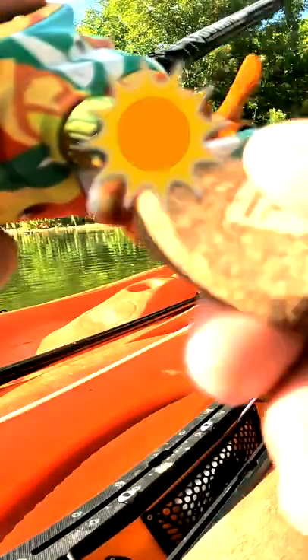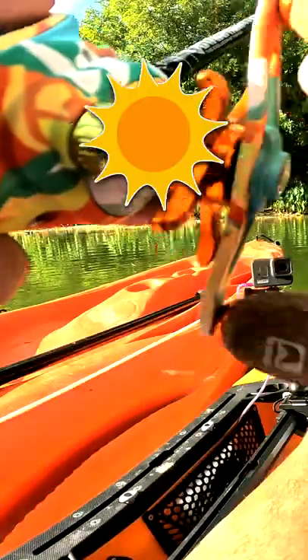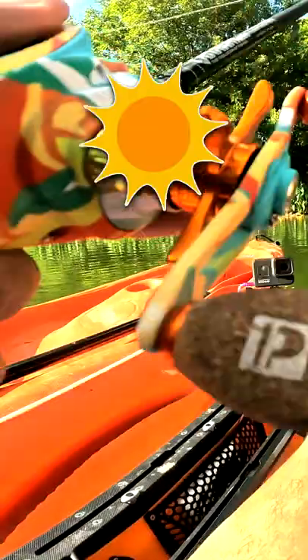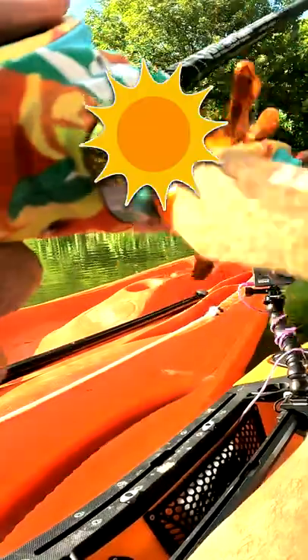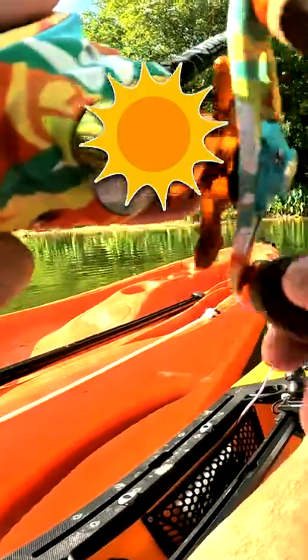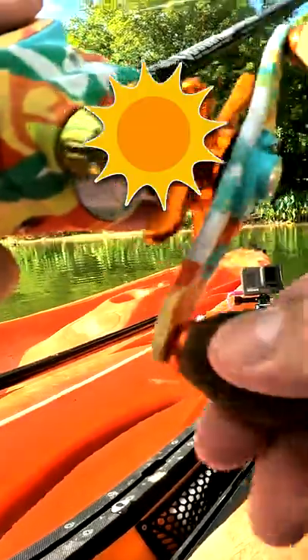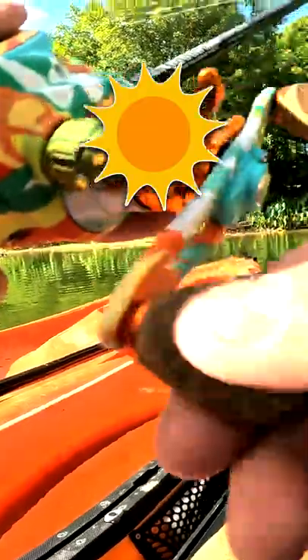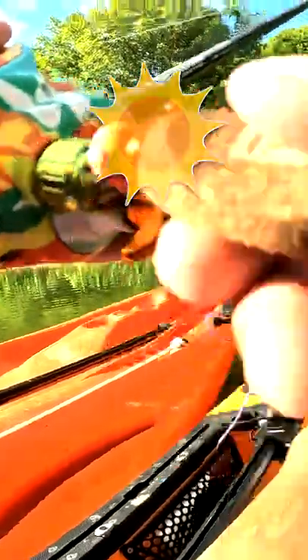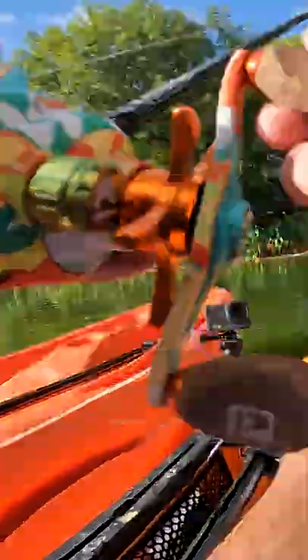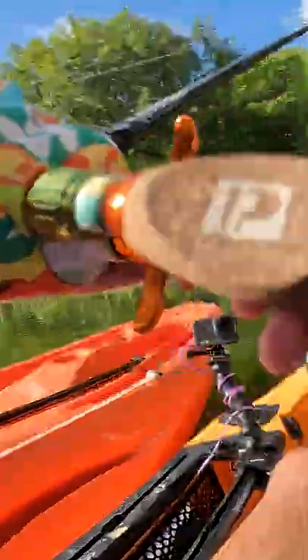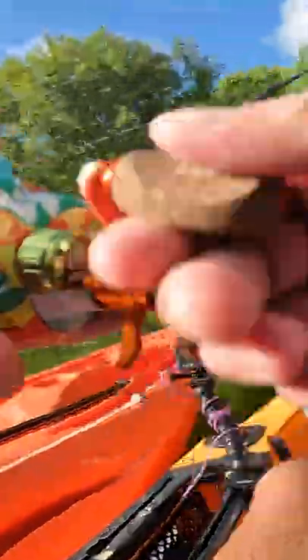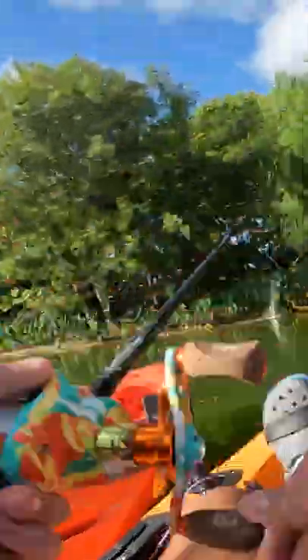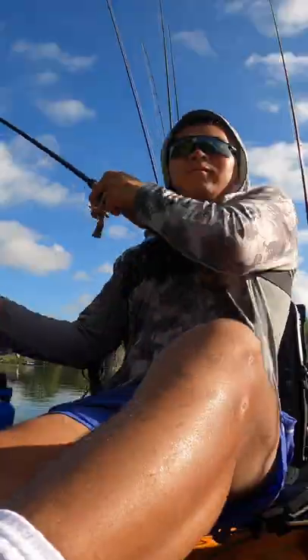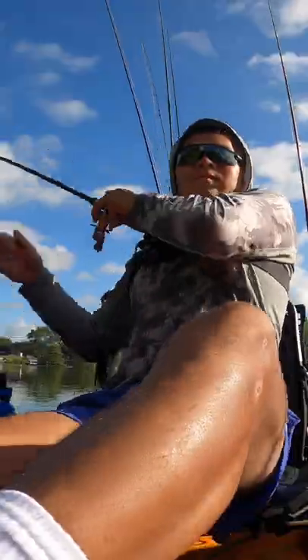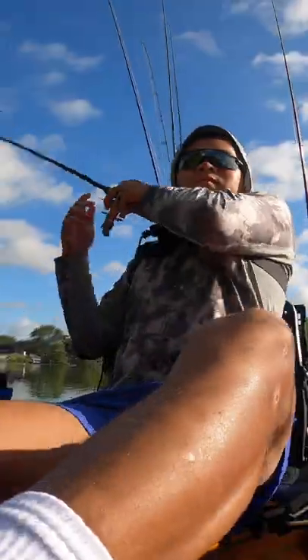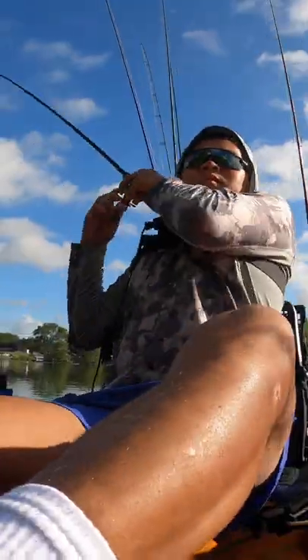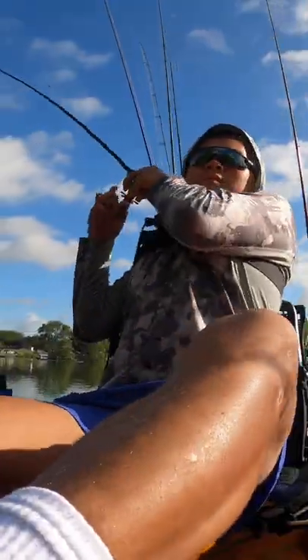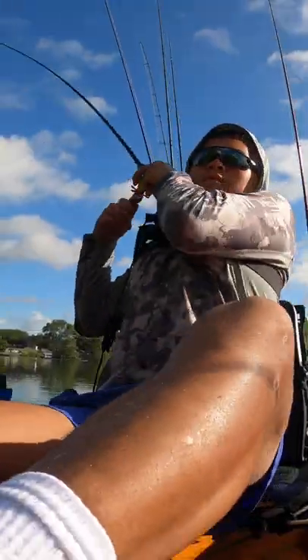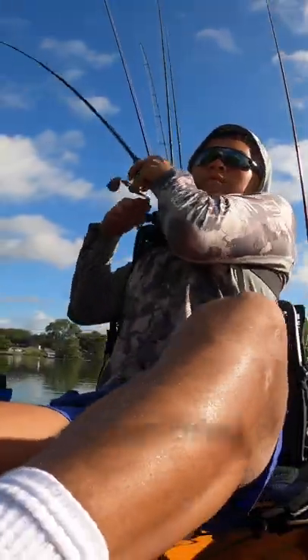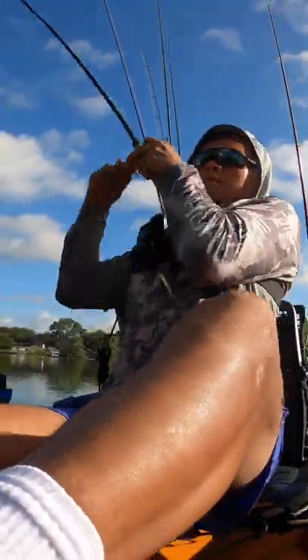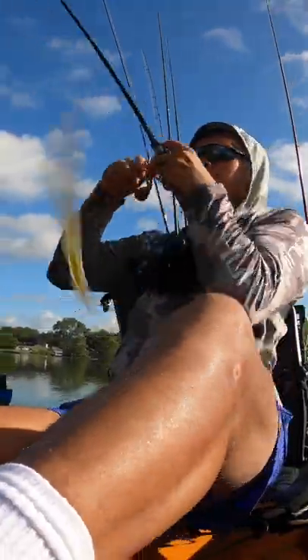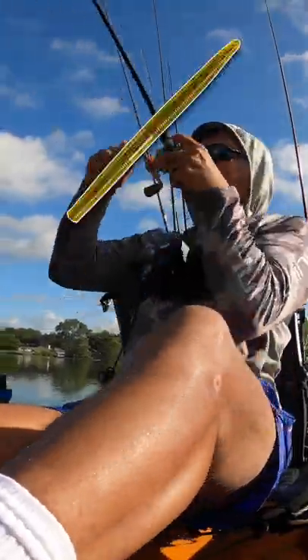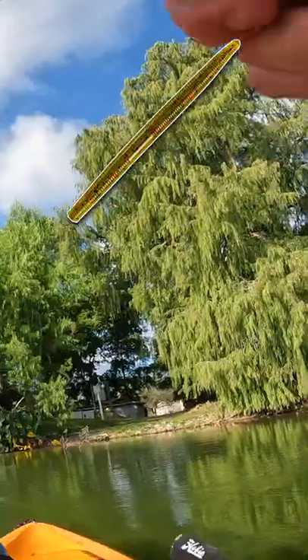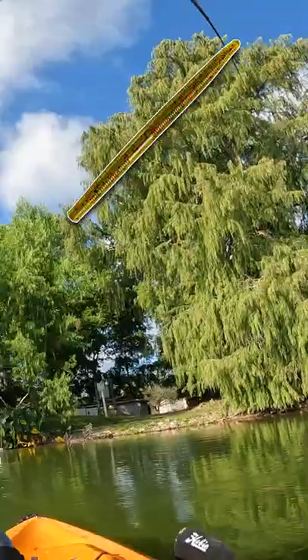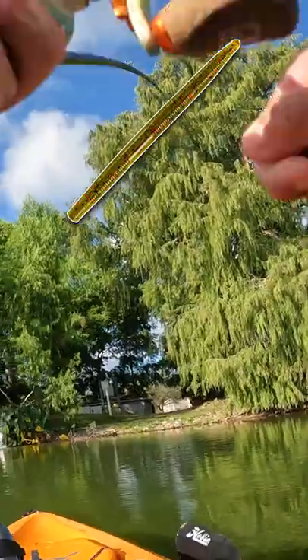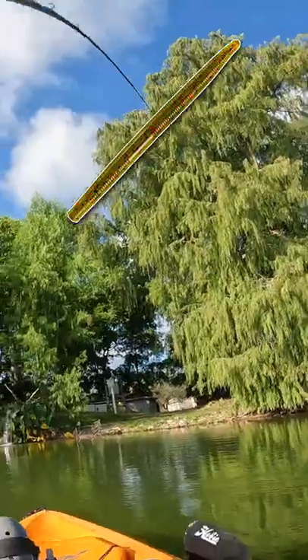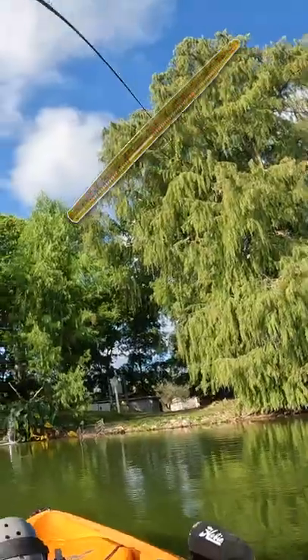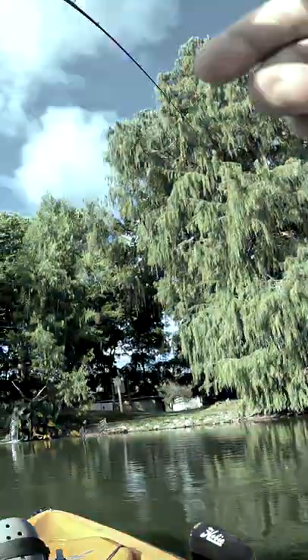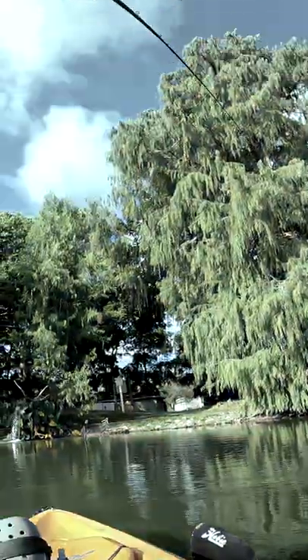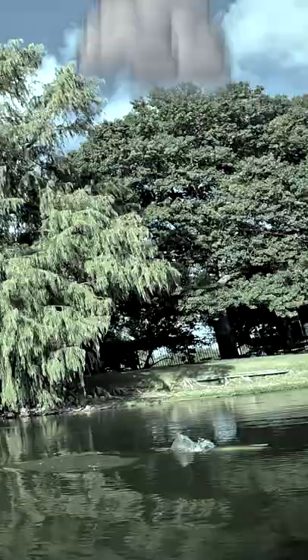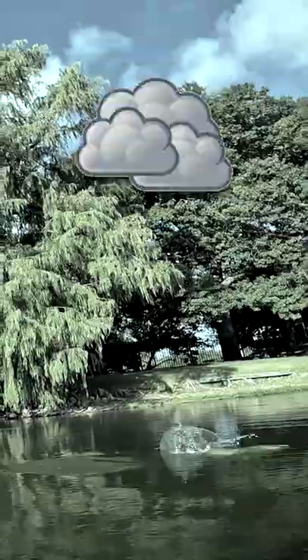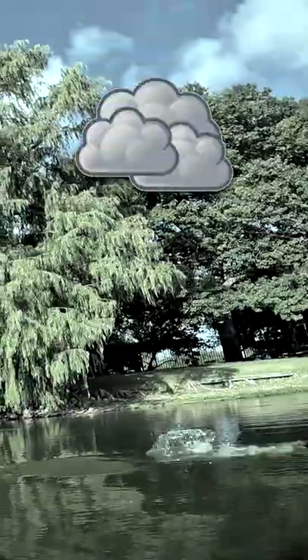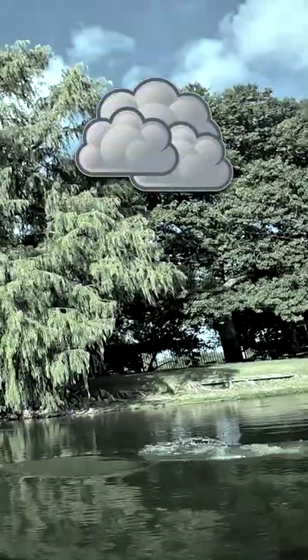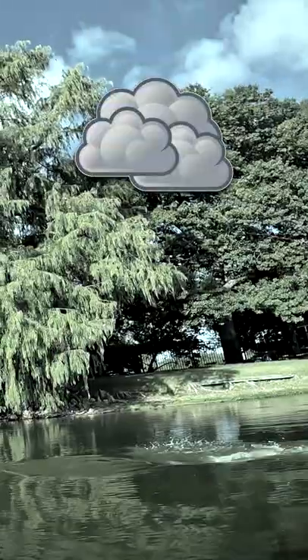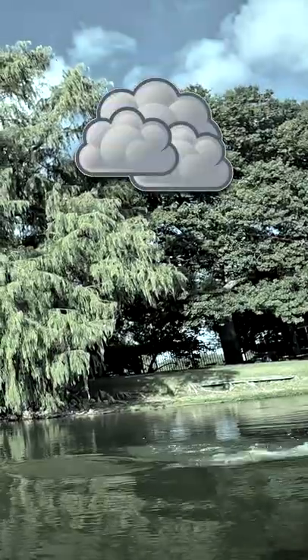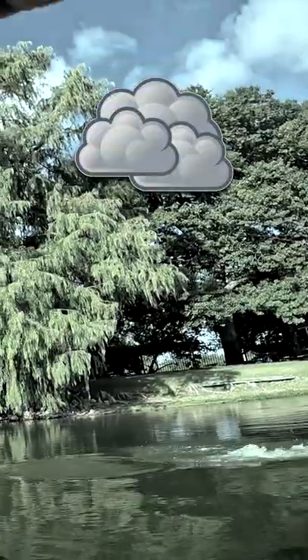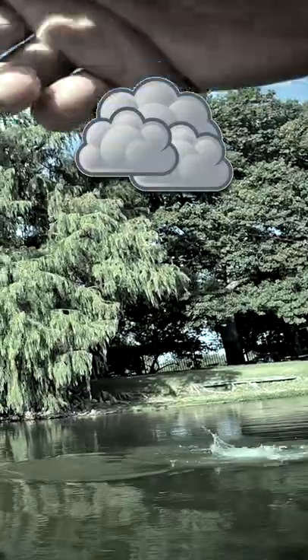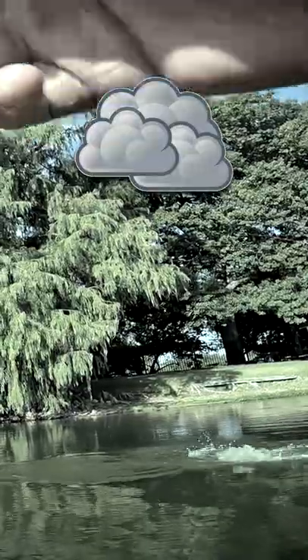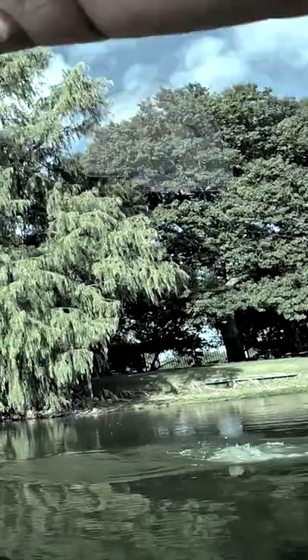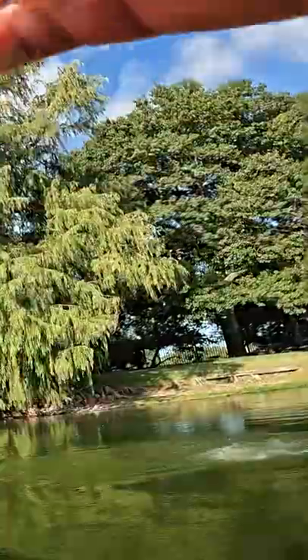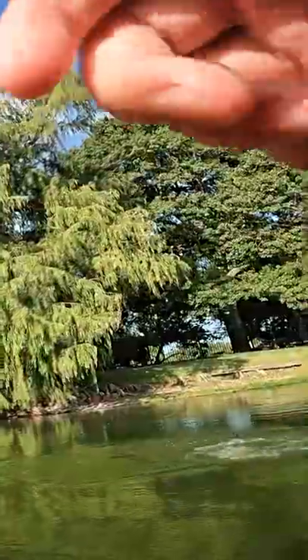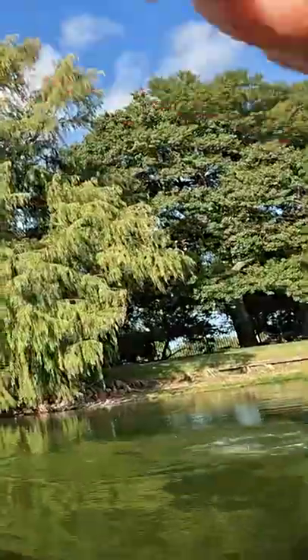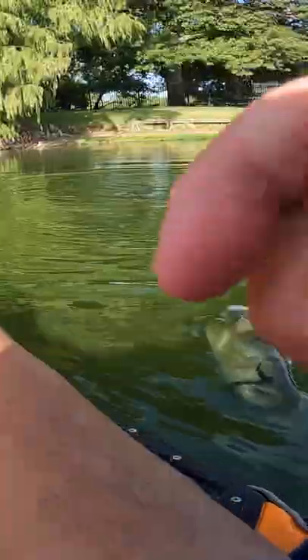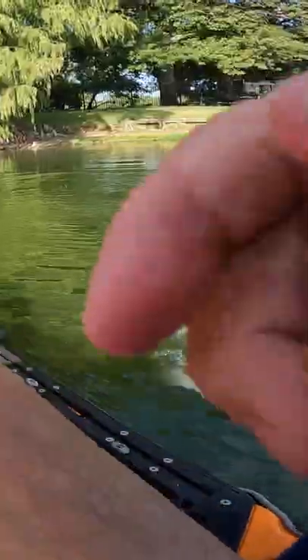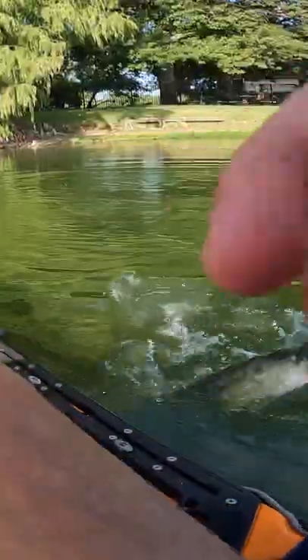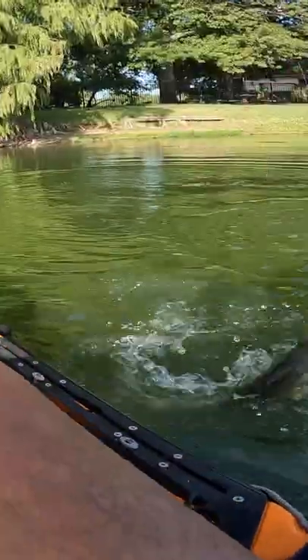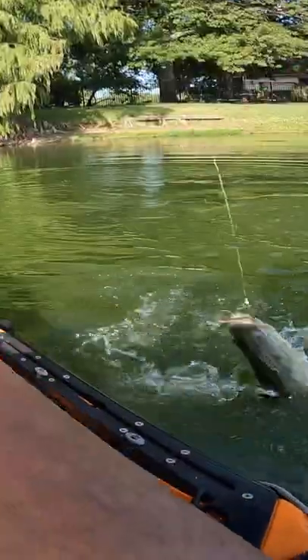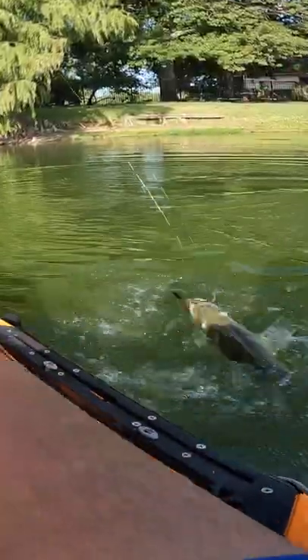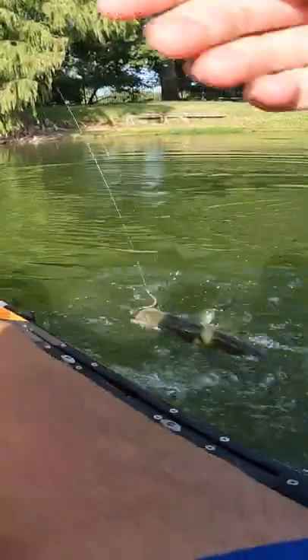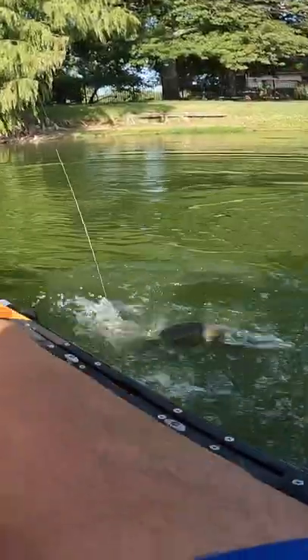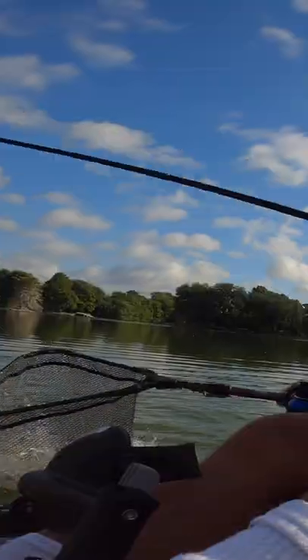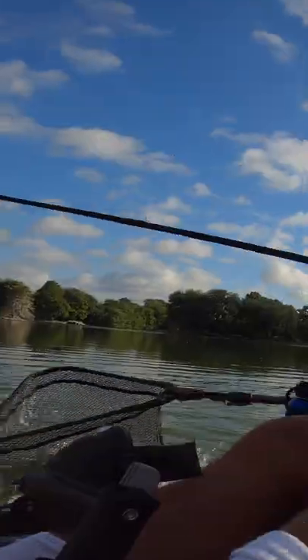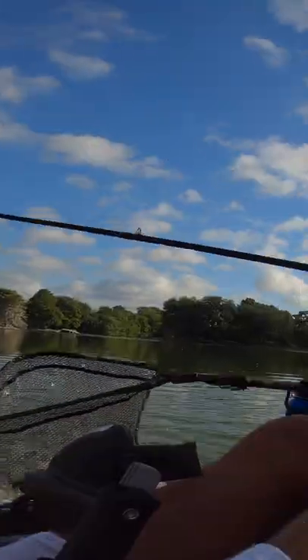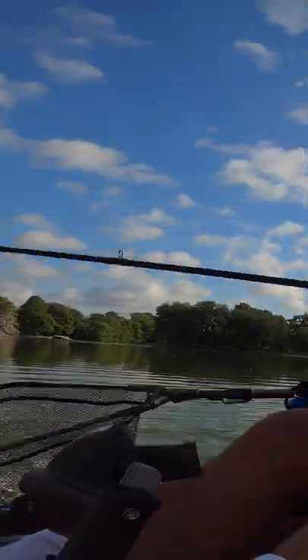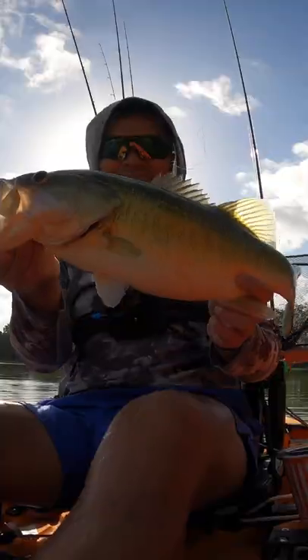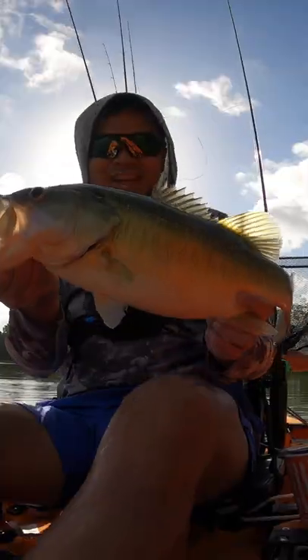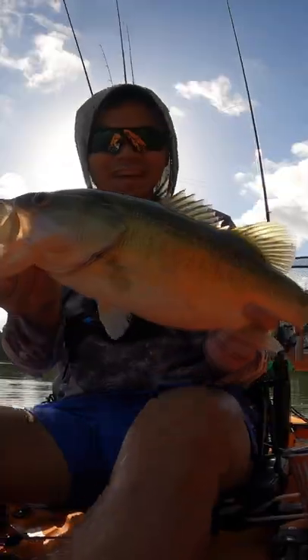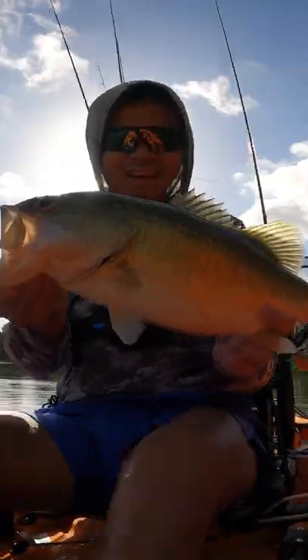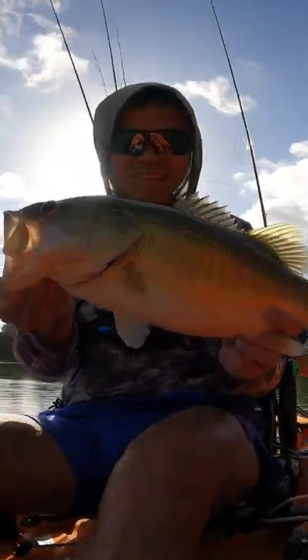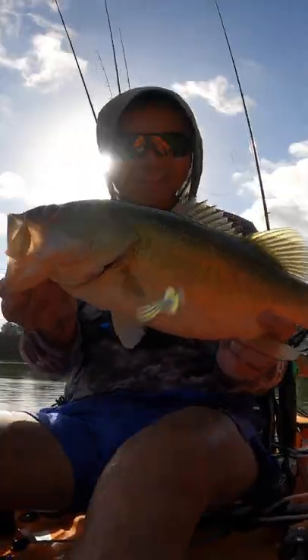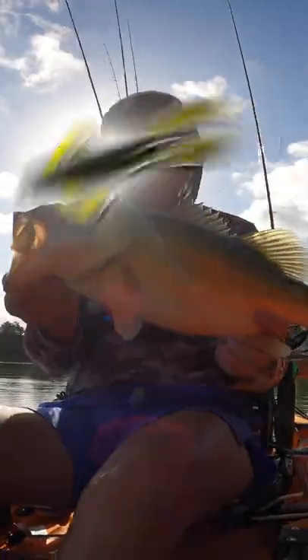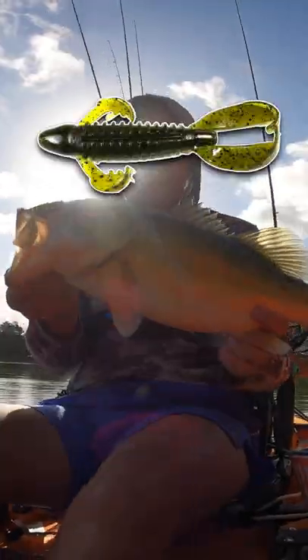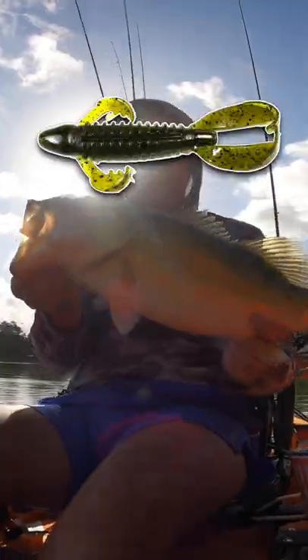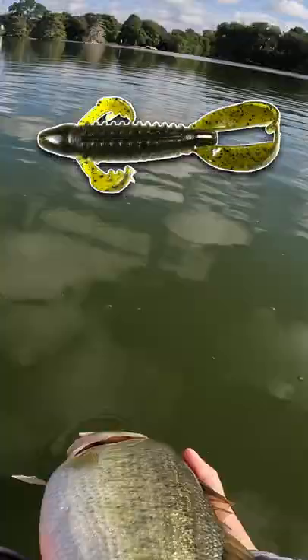For sunny clear water days, you want to use a natural like a watermelon red. On cloudy clear water days, same concept but a darker natural like a green pumpkin.